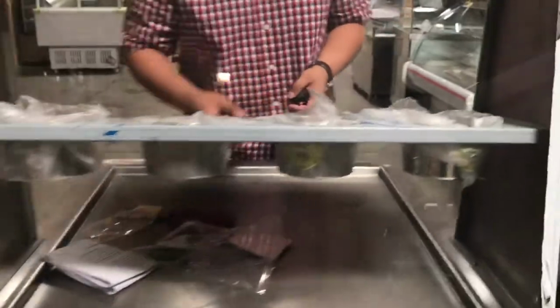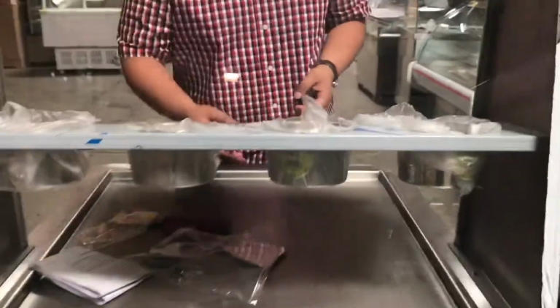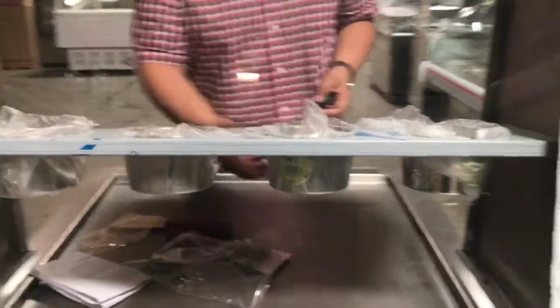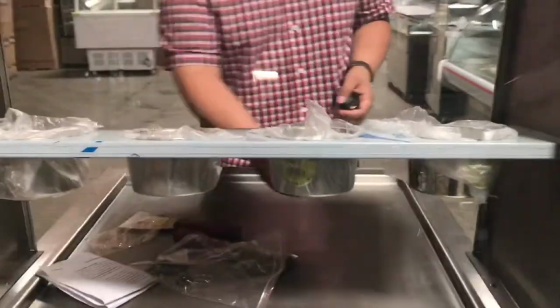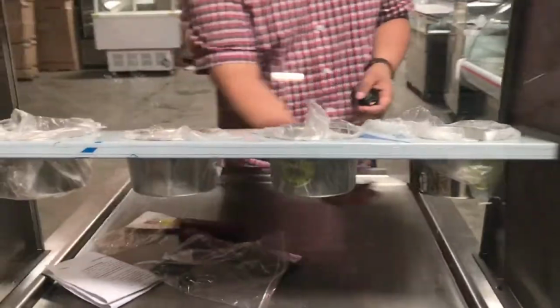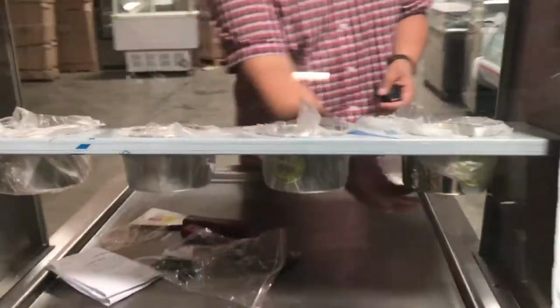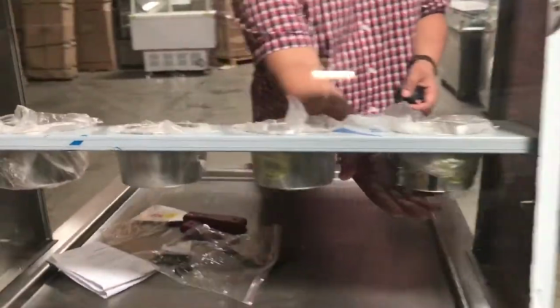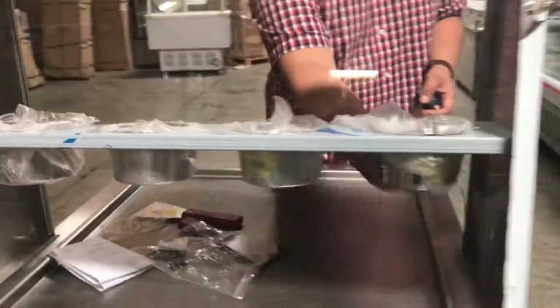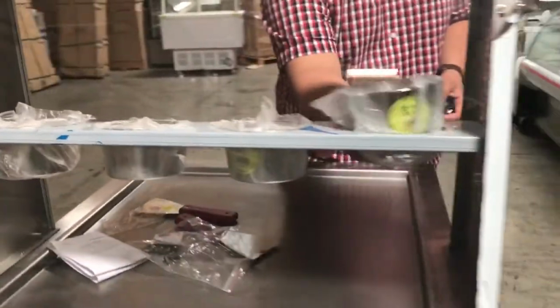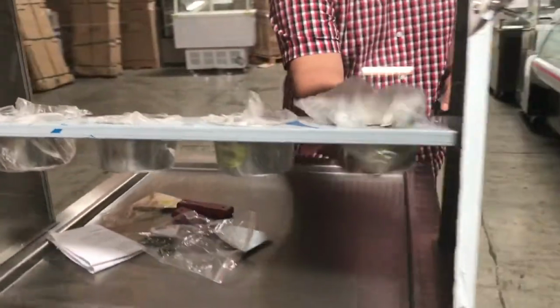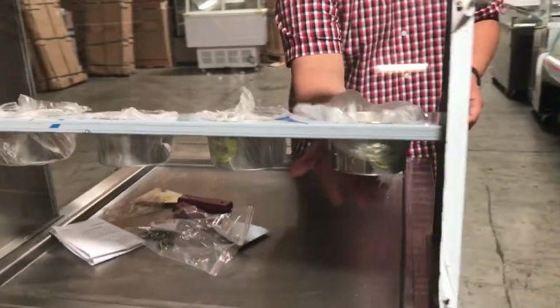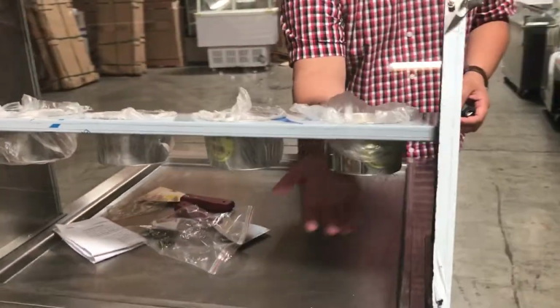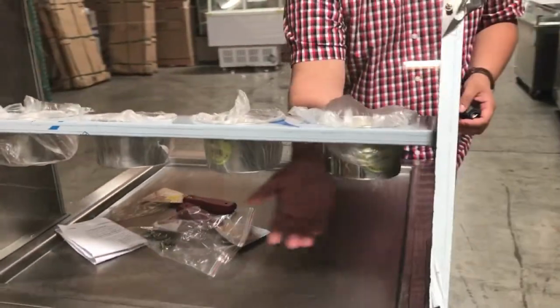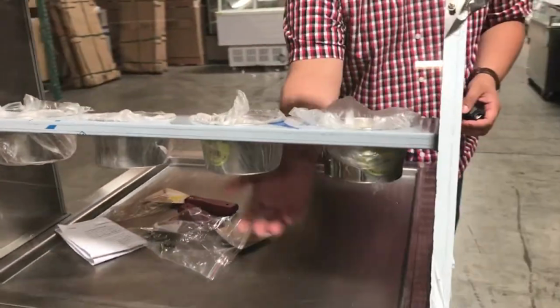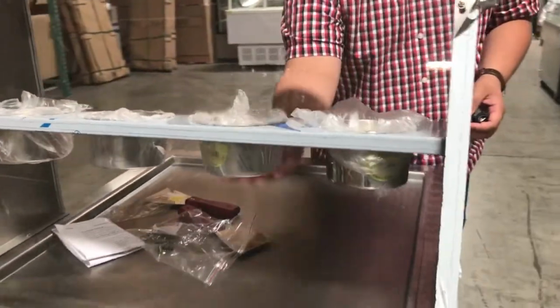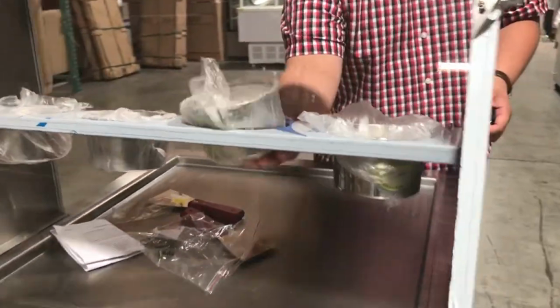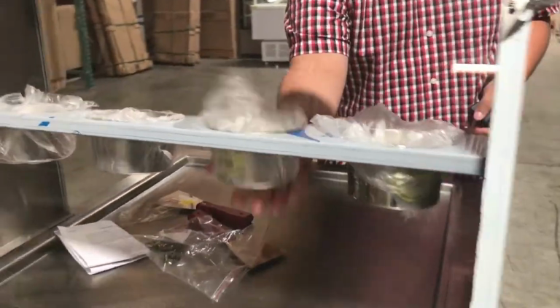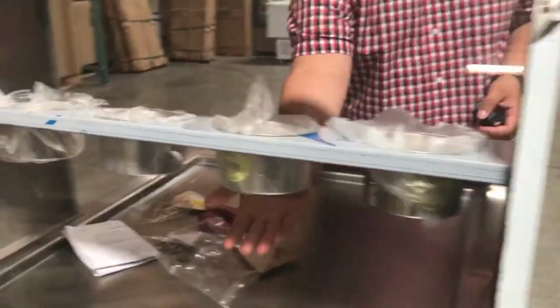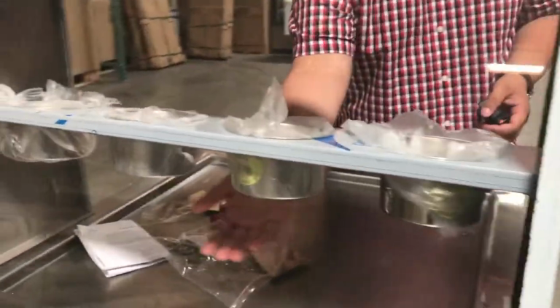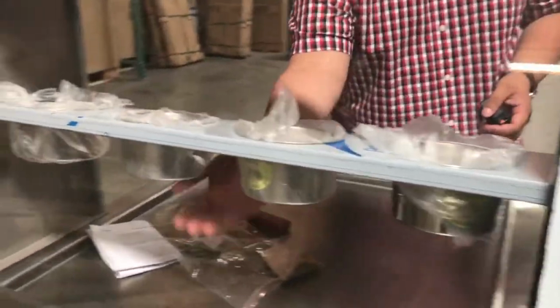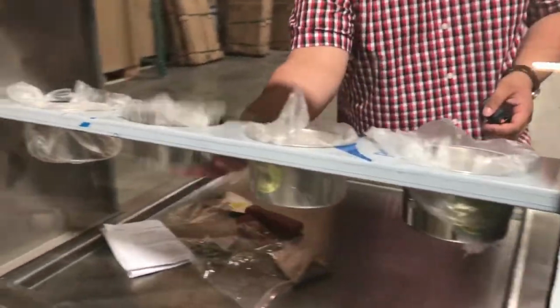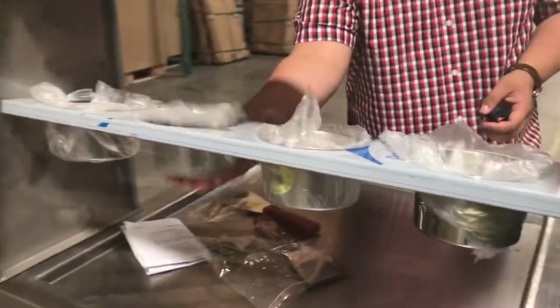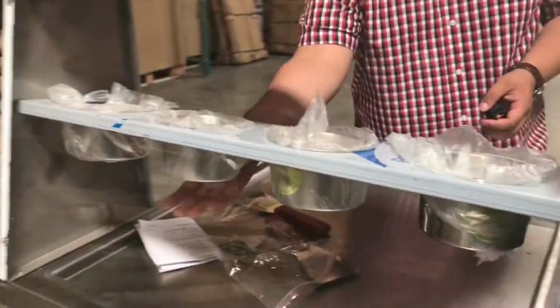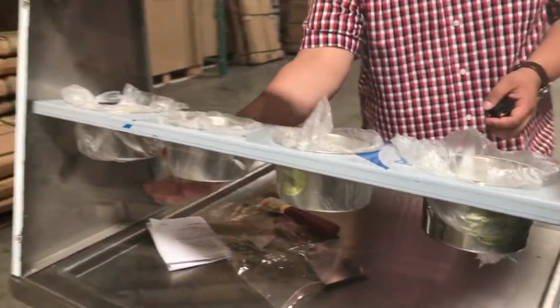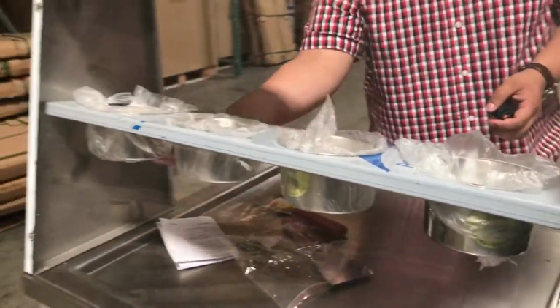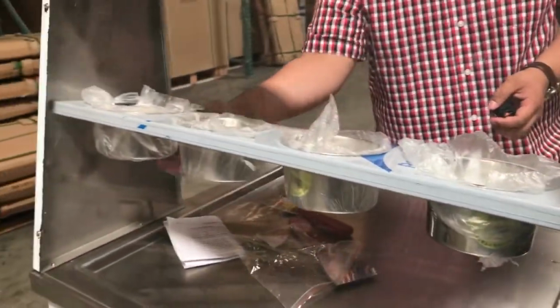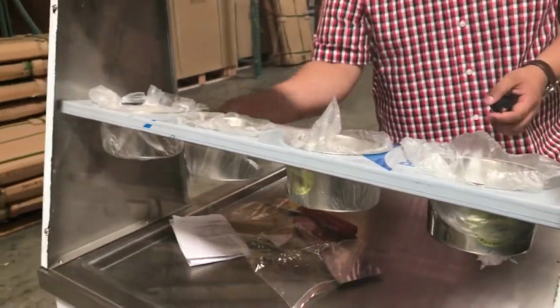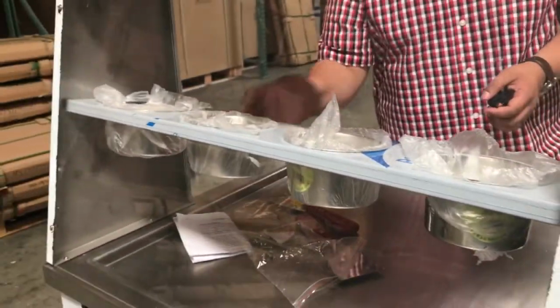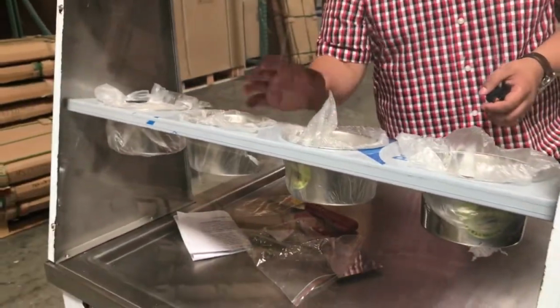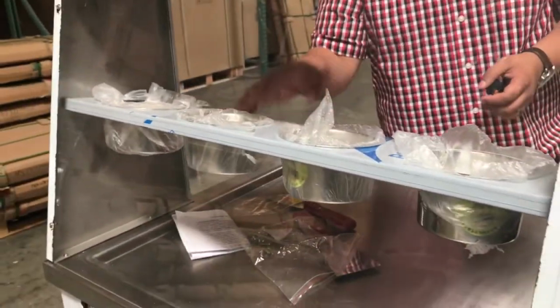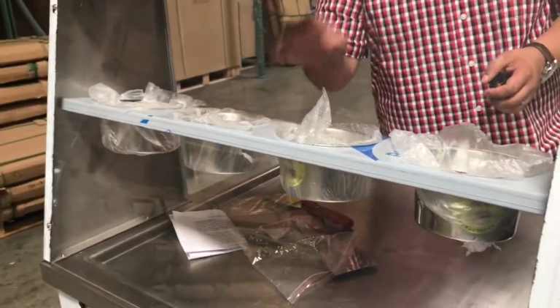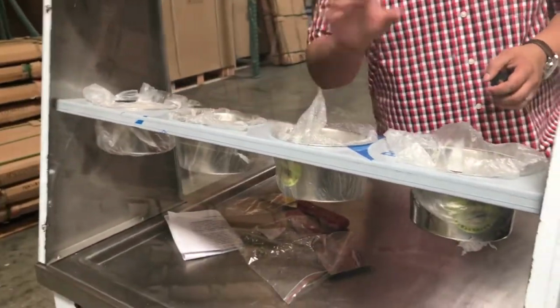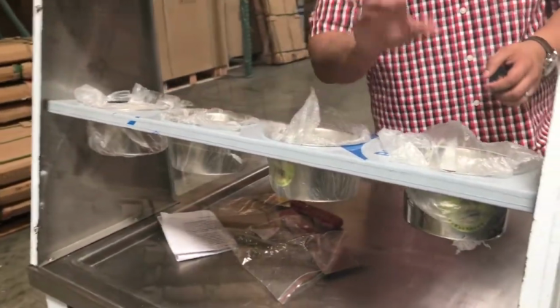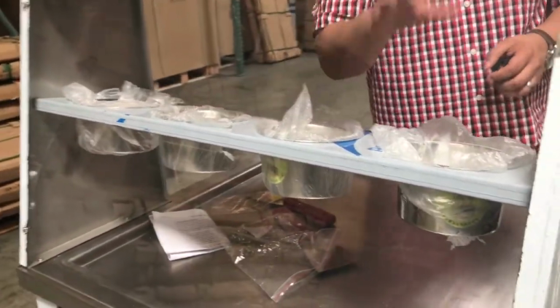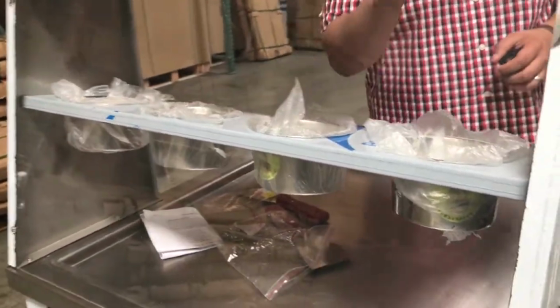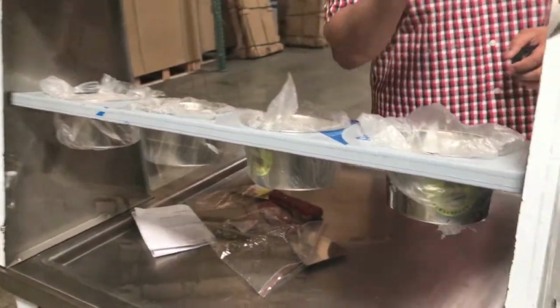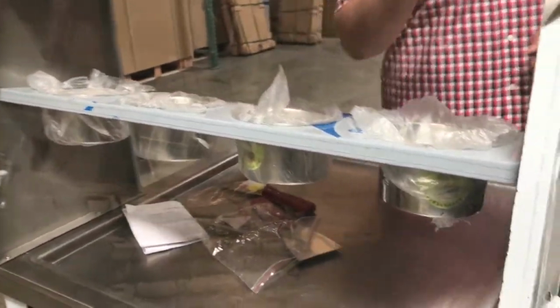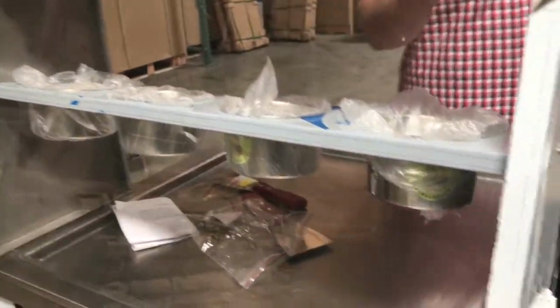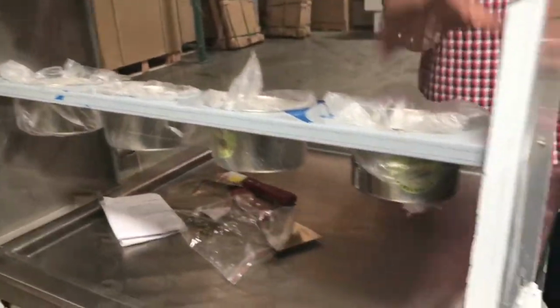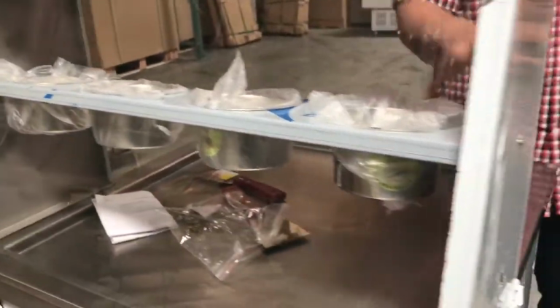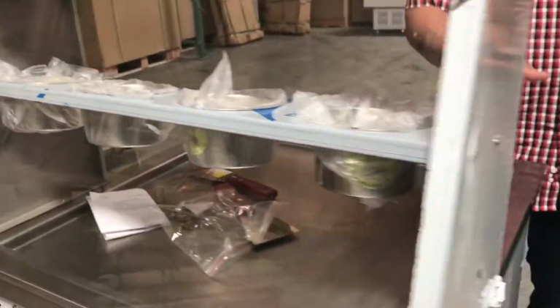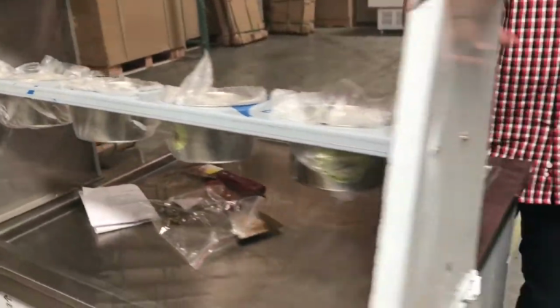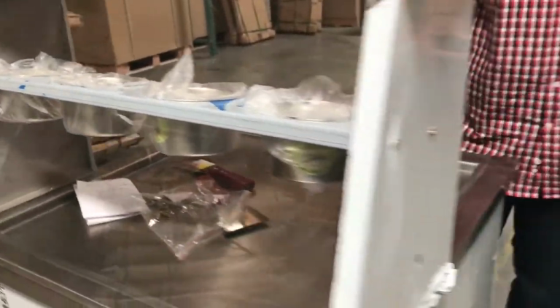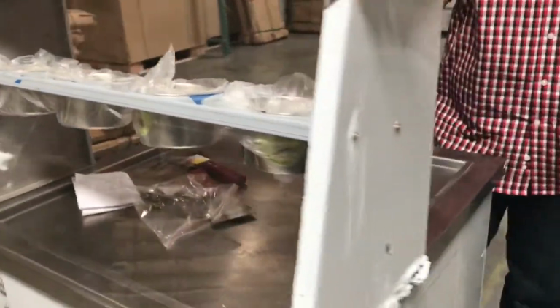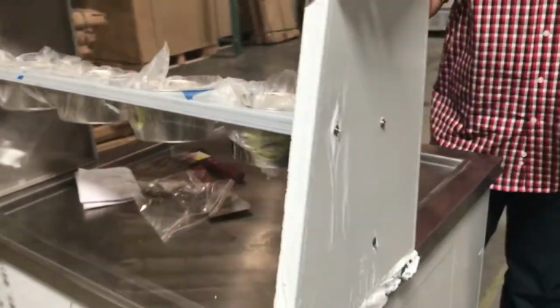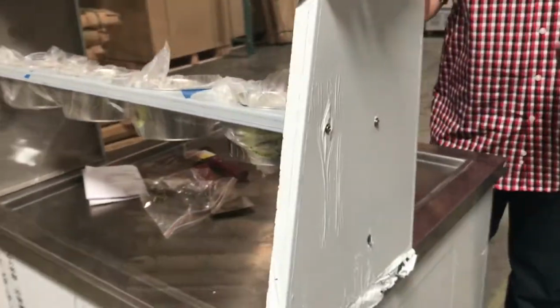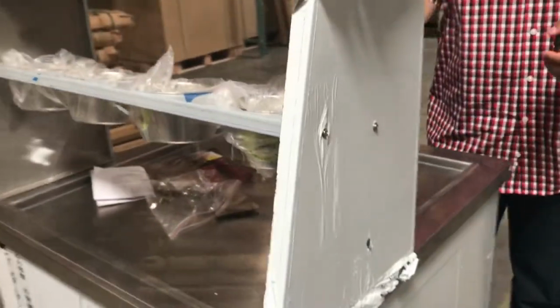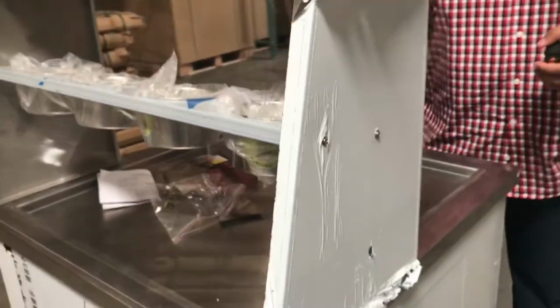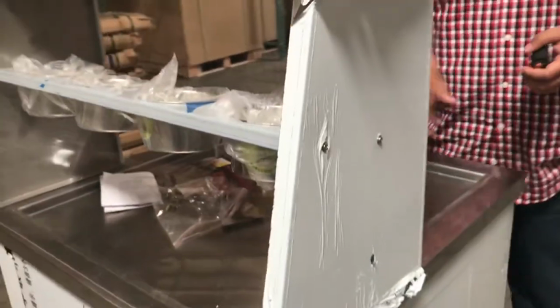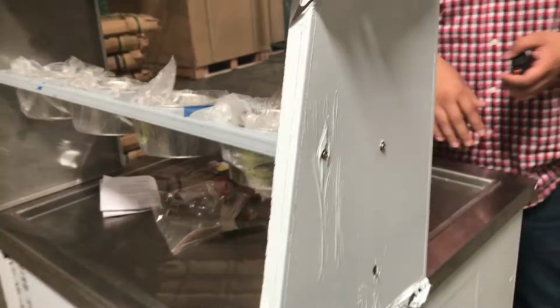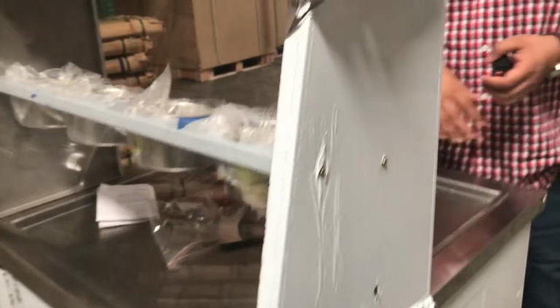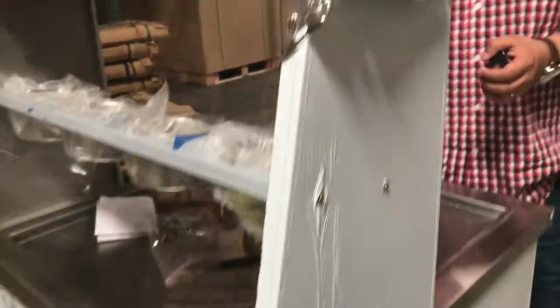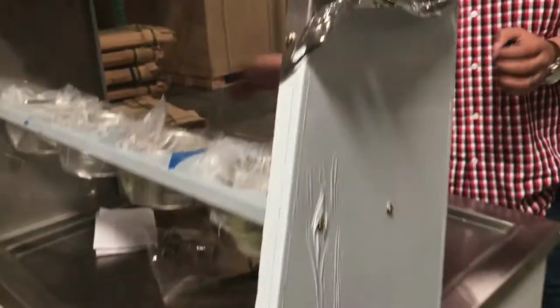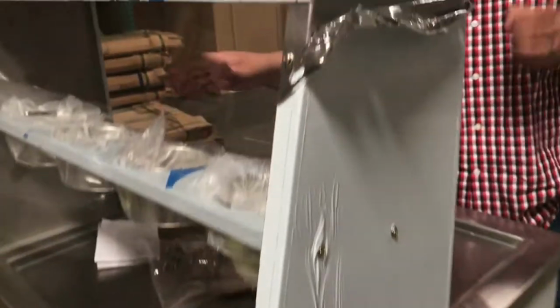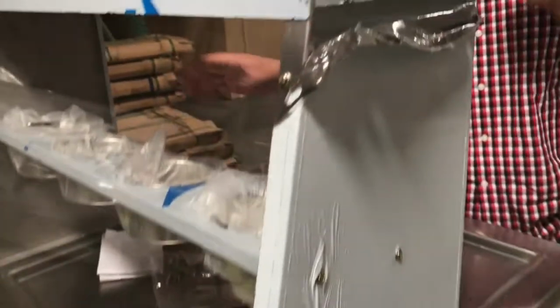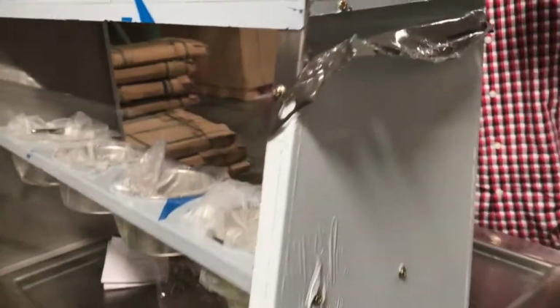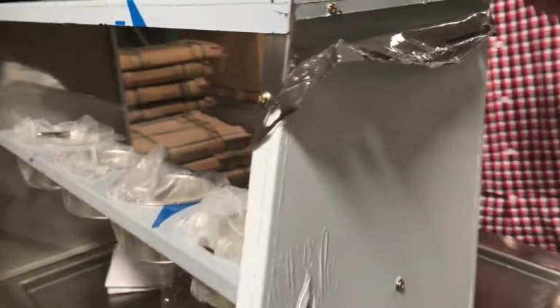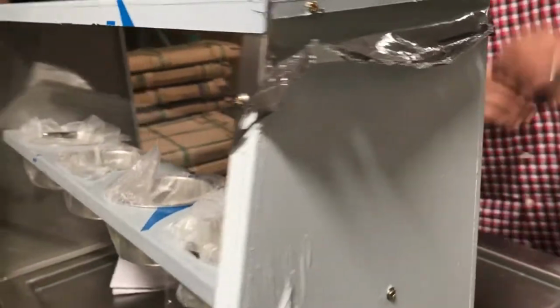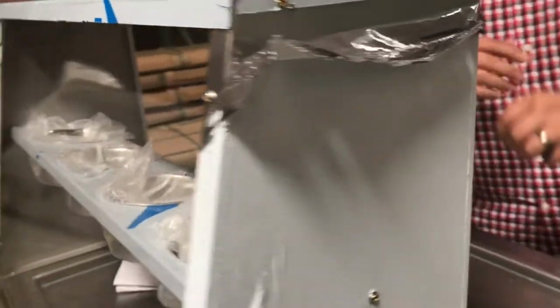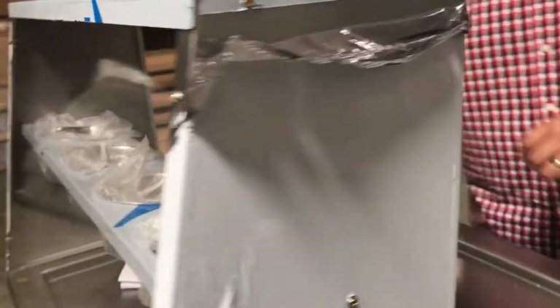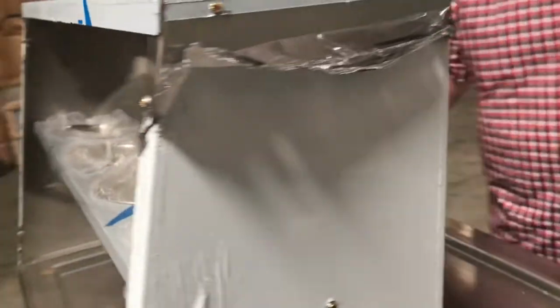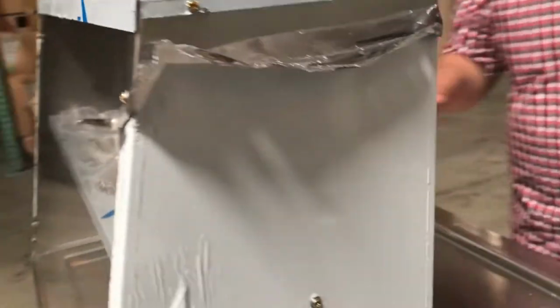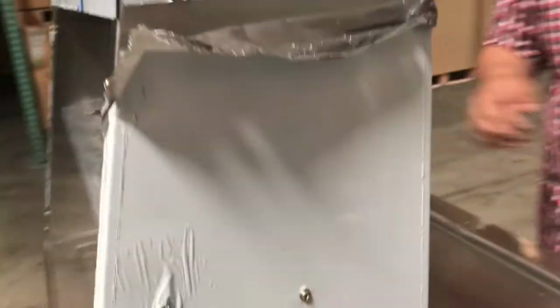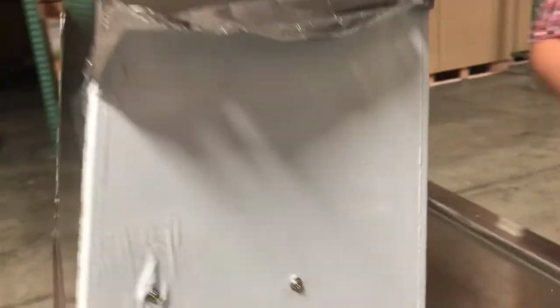It comes with a couple pans. It has four pans where you can put fruits, candies, whatever you want to put in your rolls.